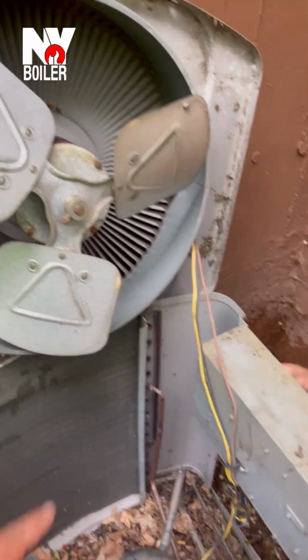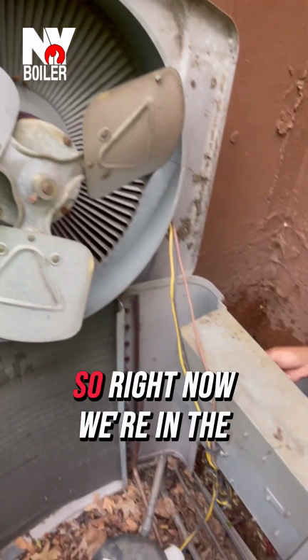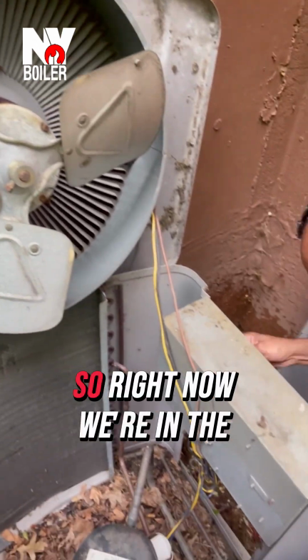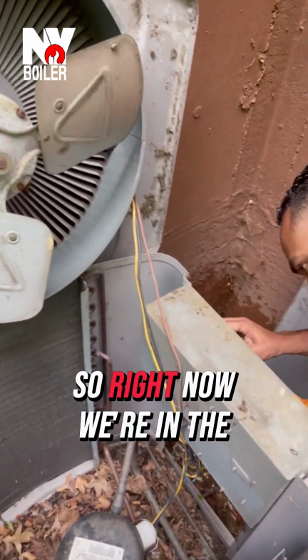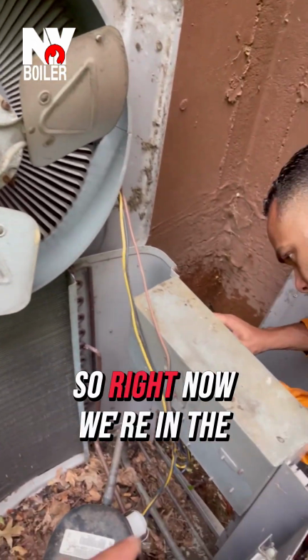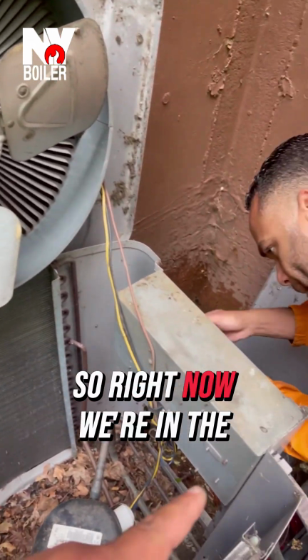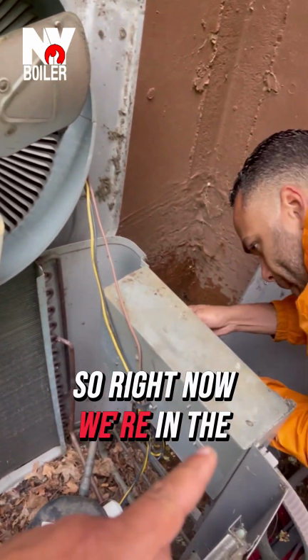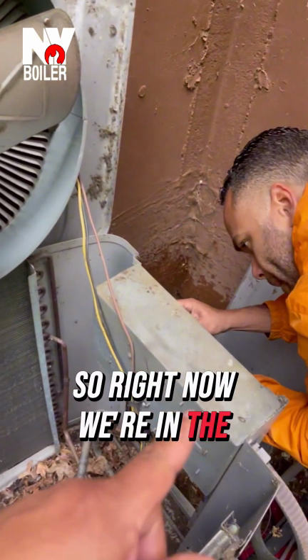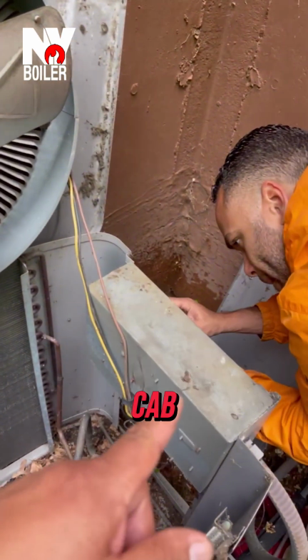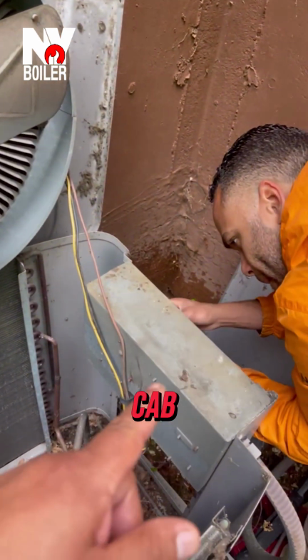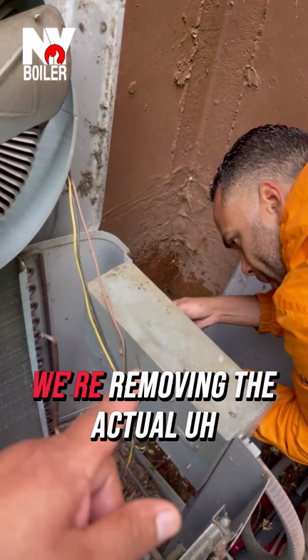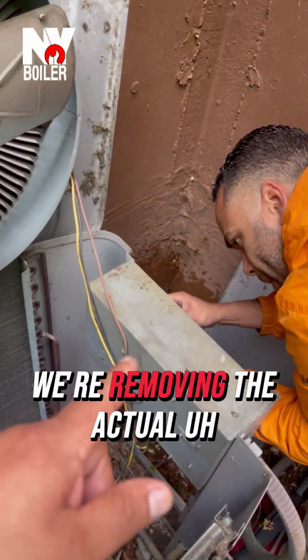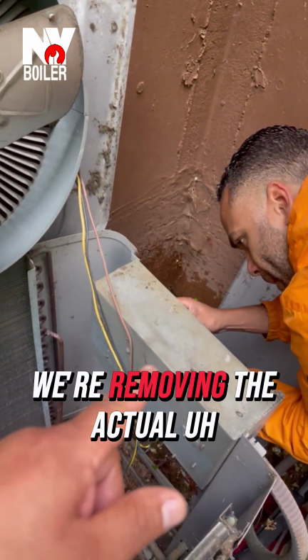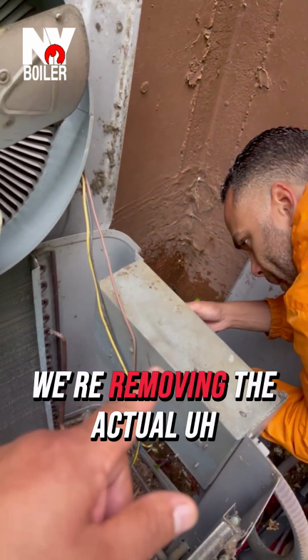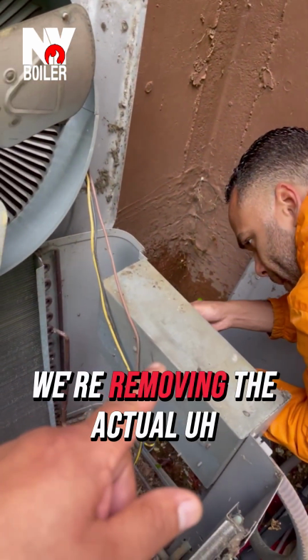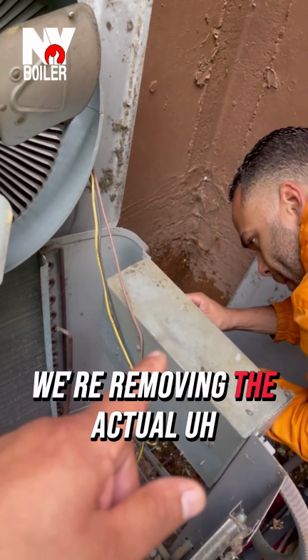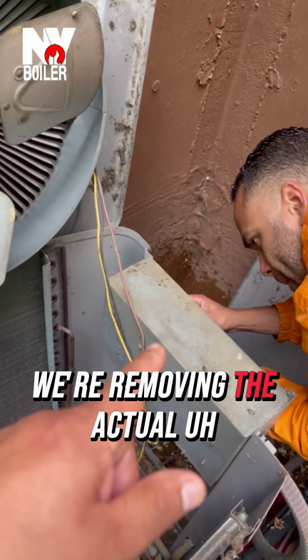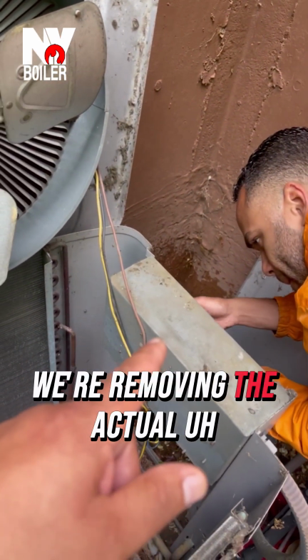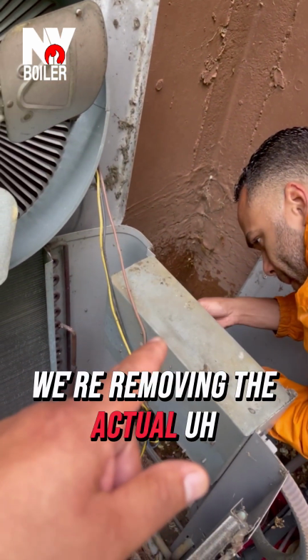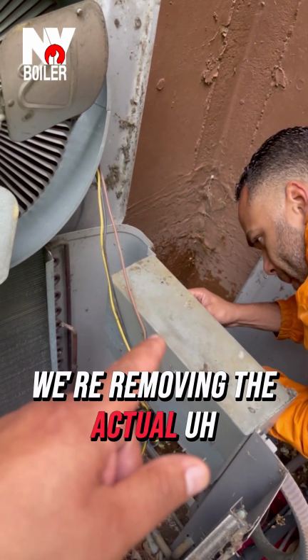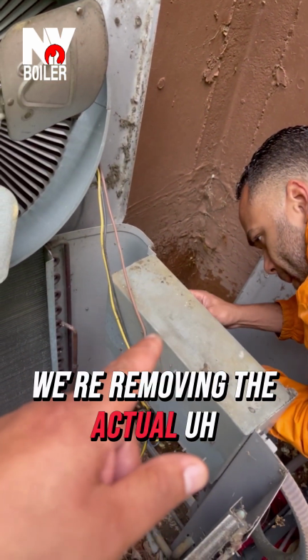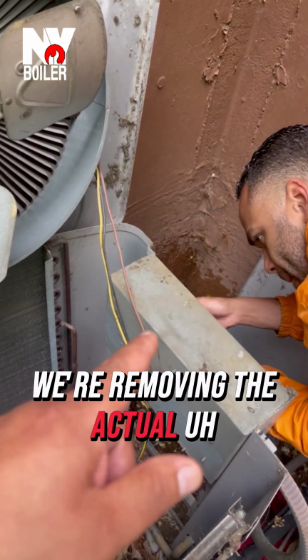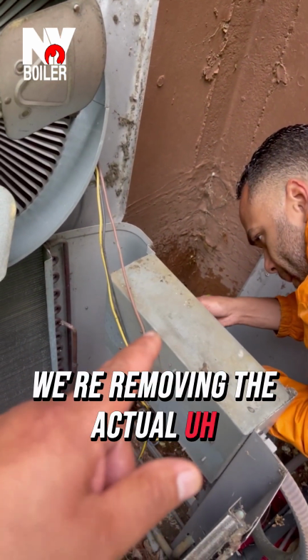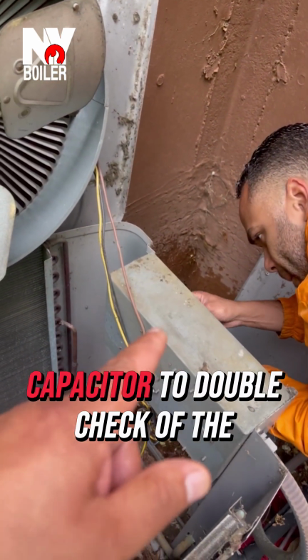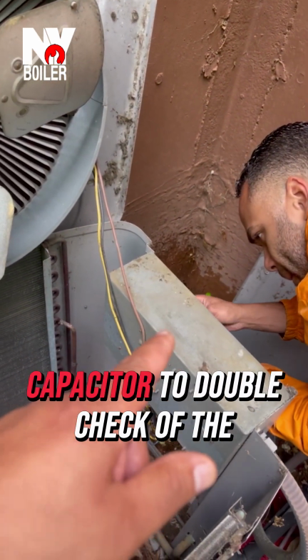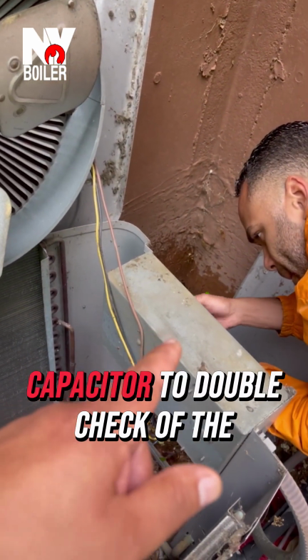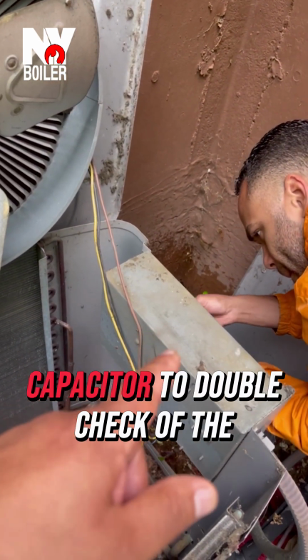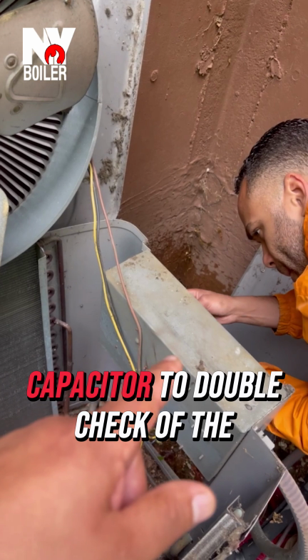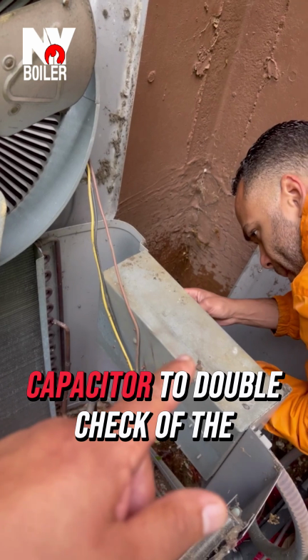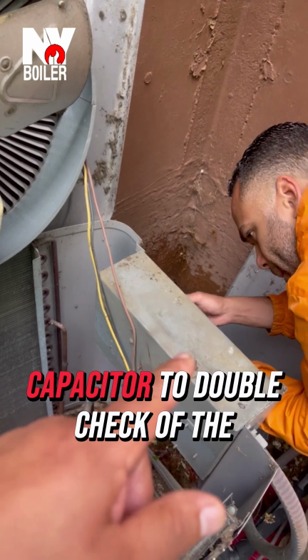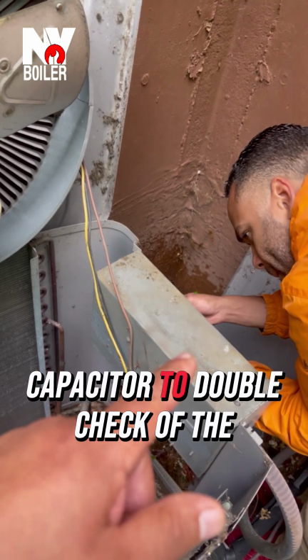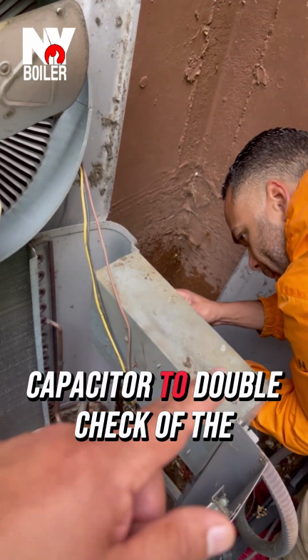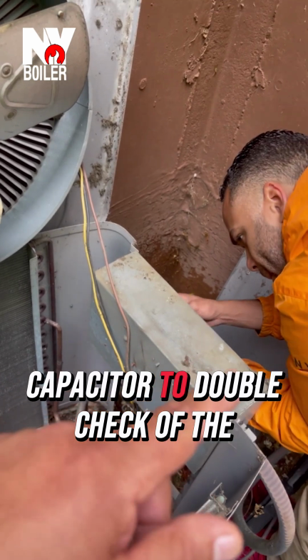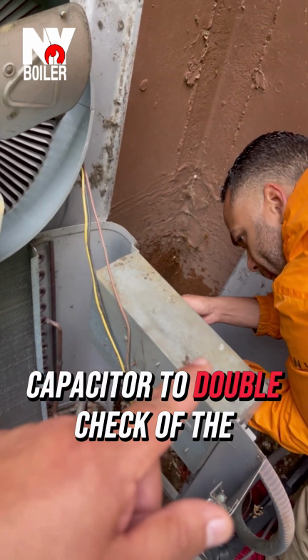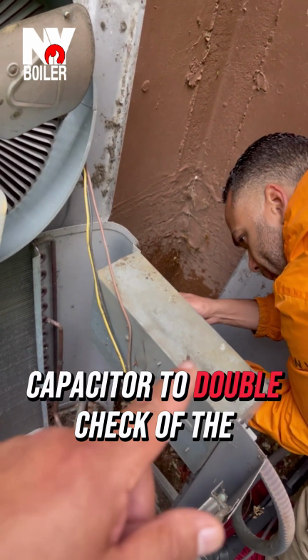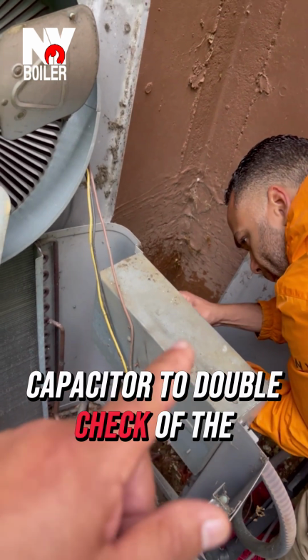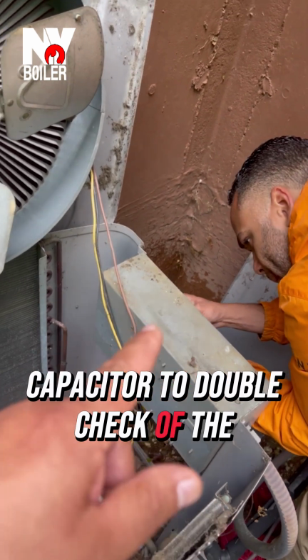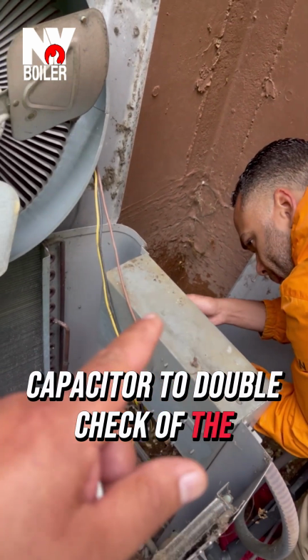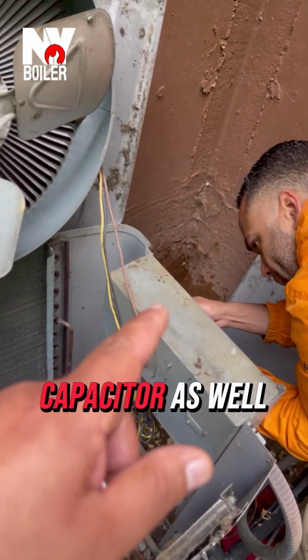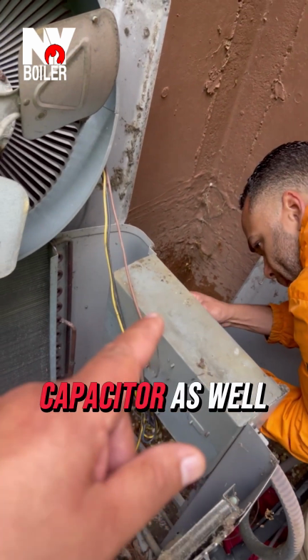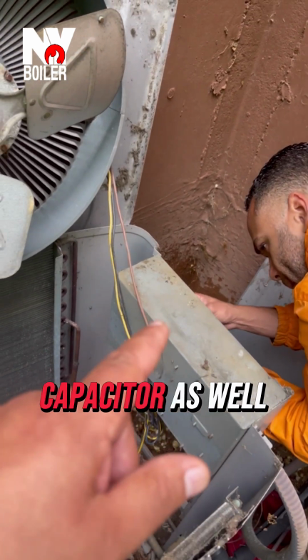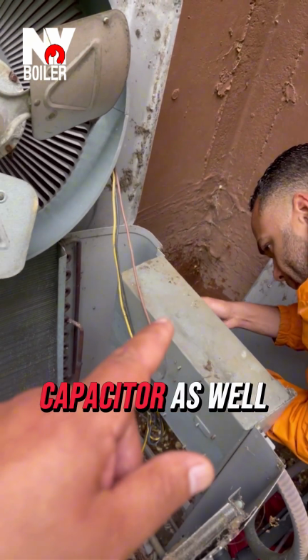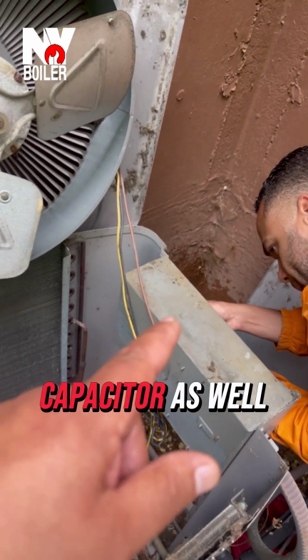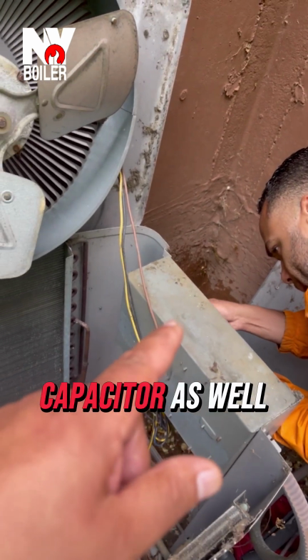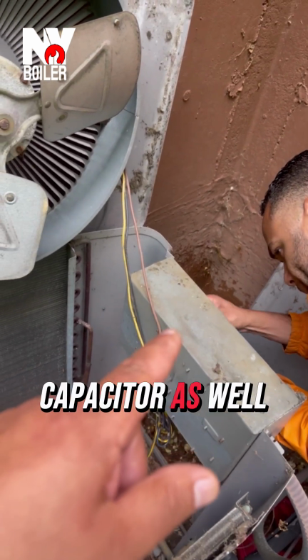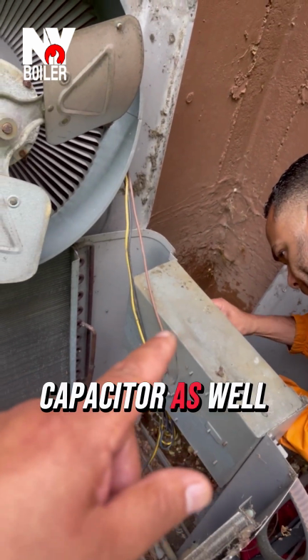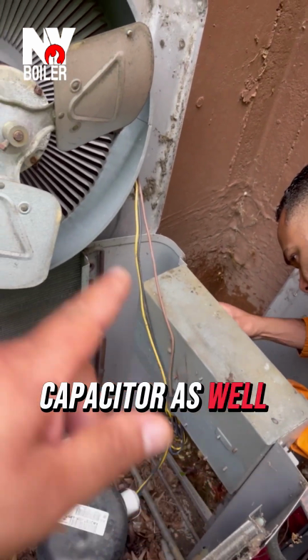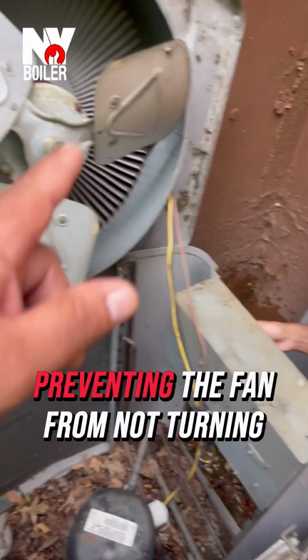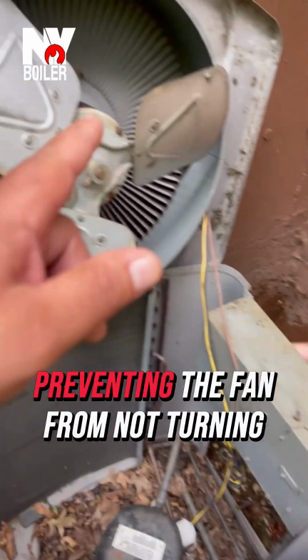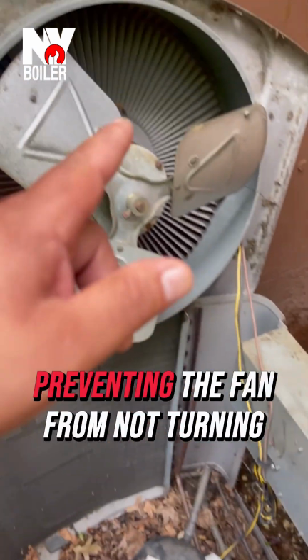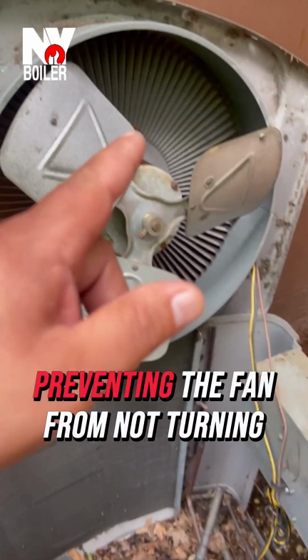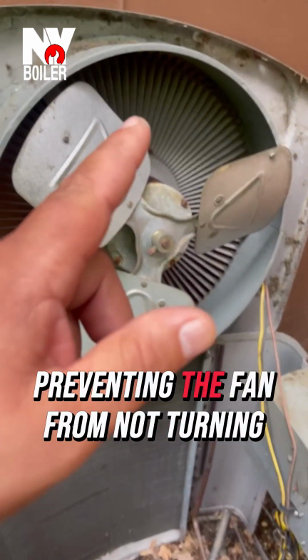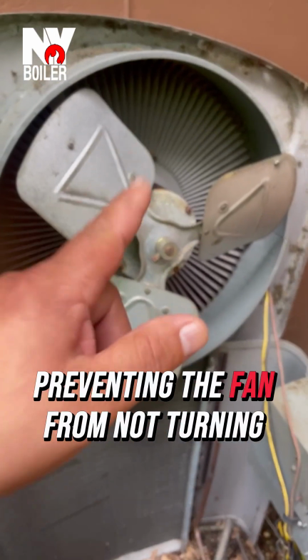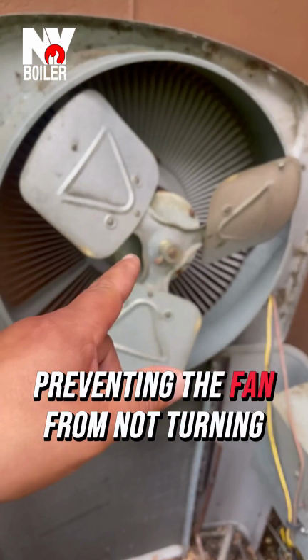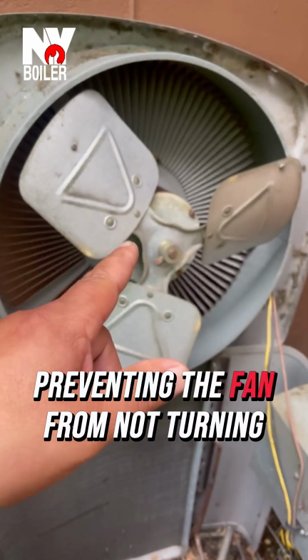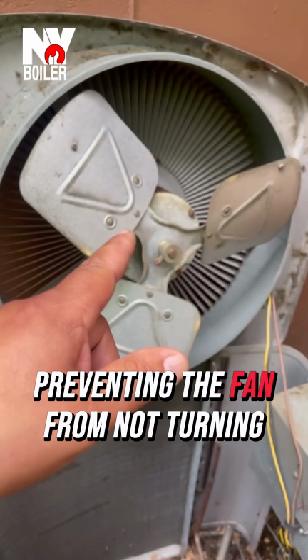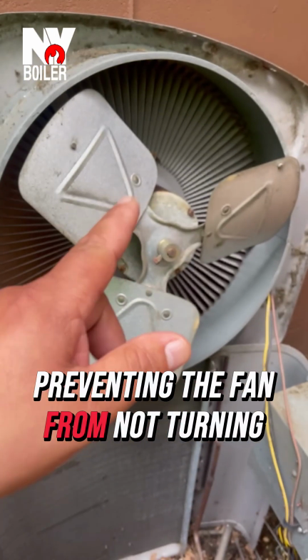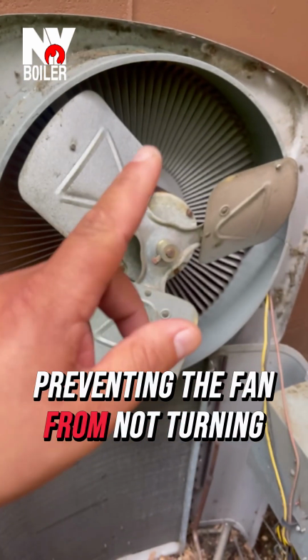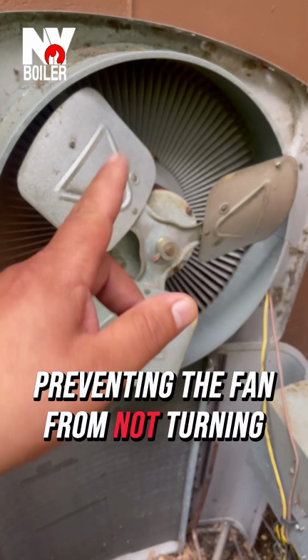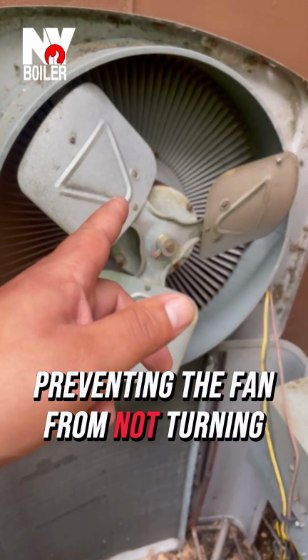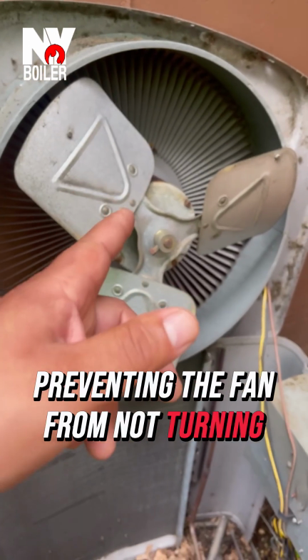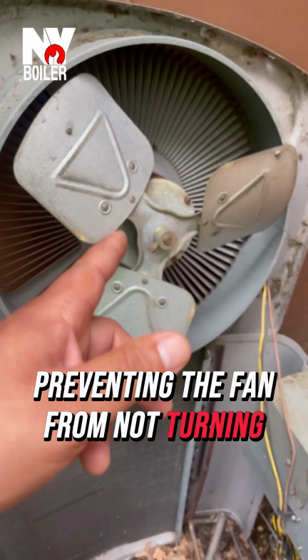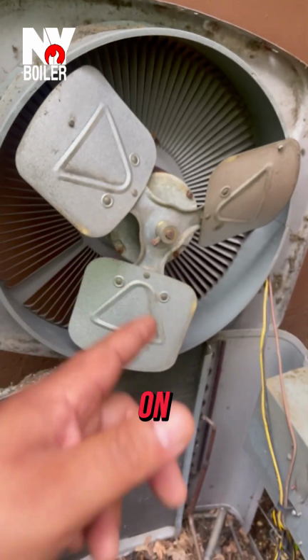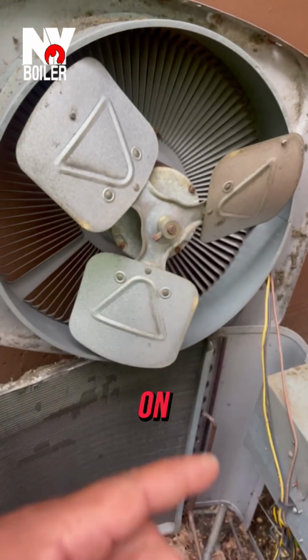So right now we're in the cabin, we're removing the actual capacitor — a double check of the capacitor — as well as preventing the fan. I'm not turning it on.